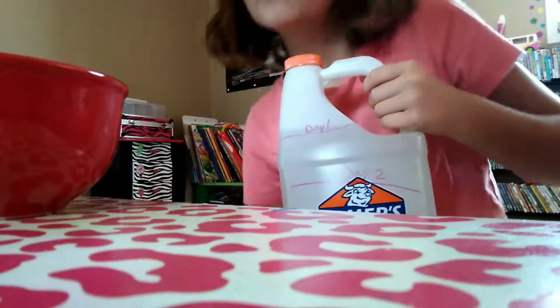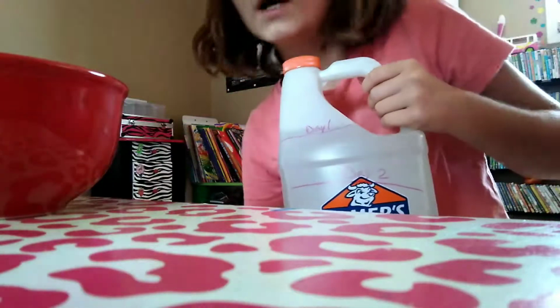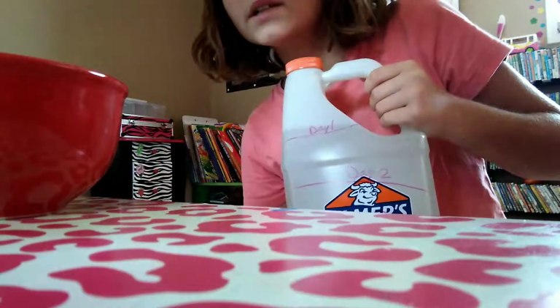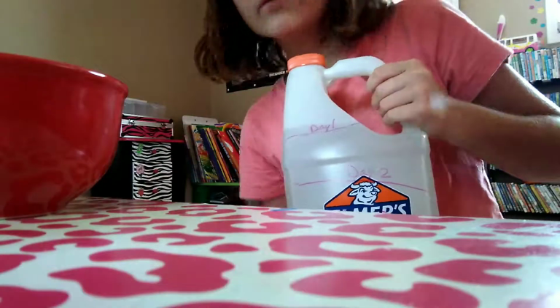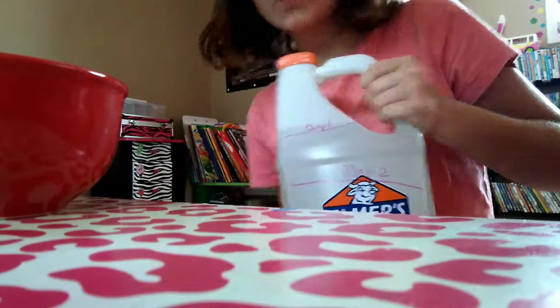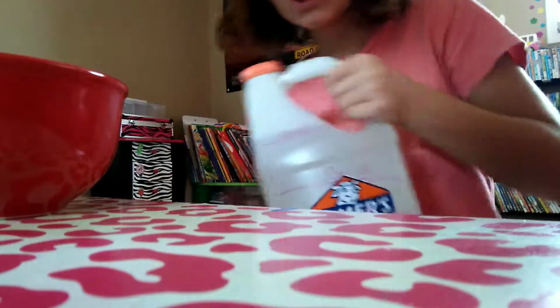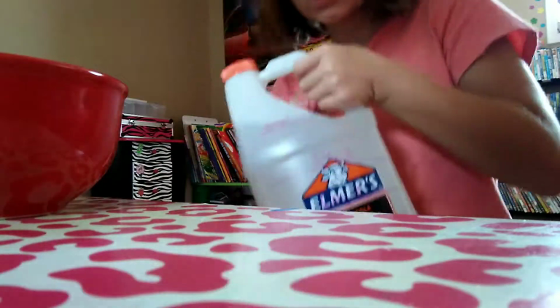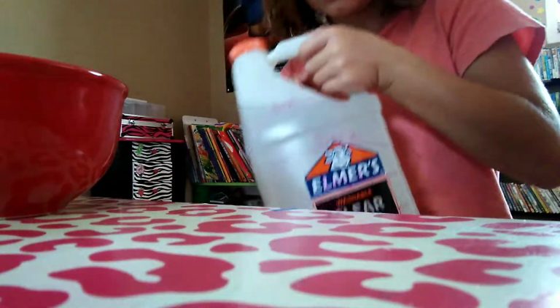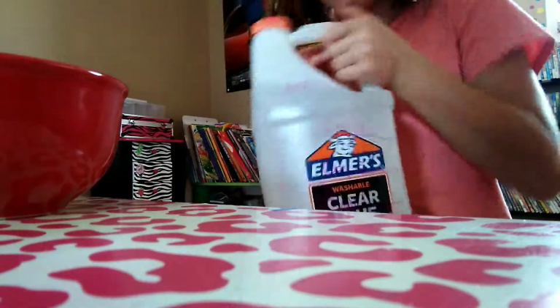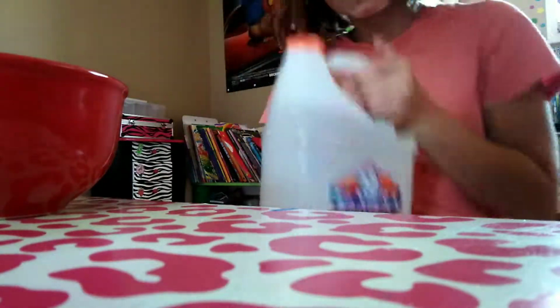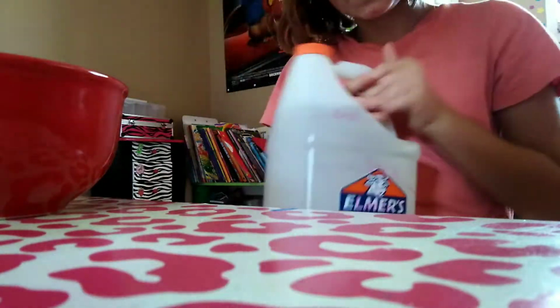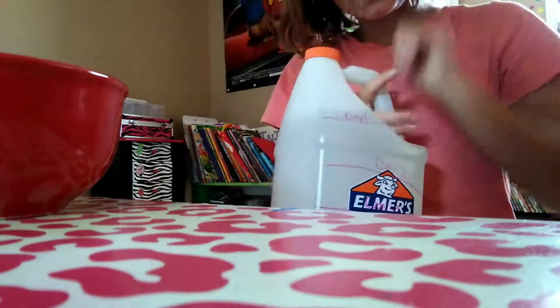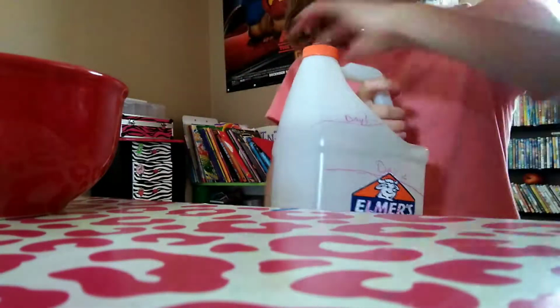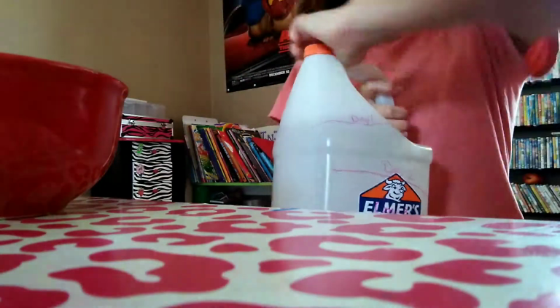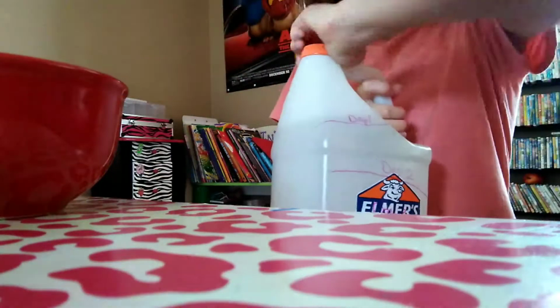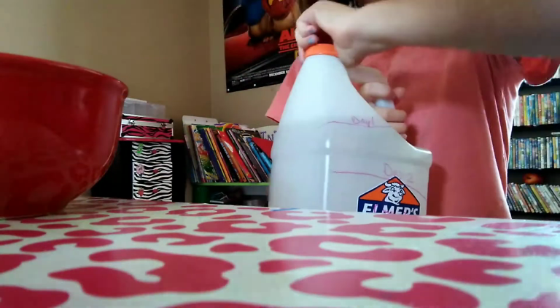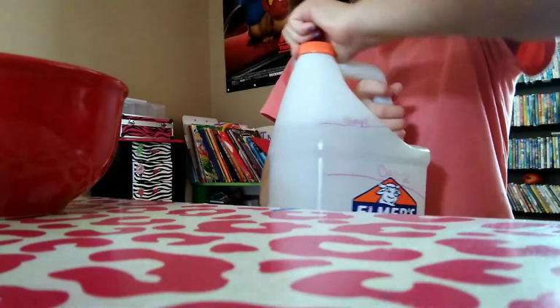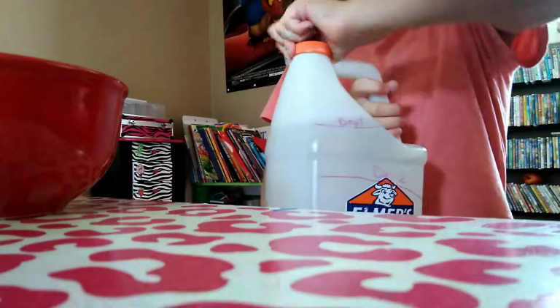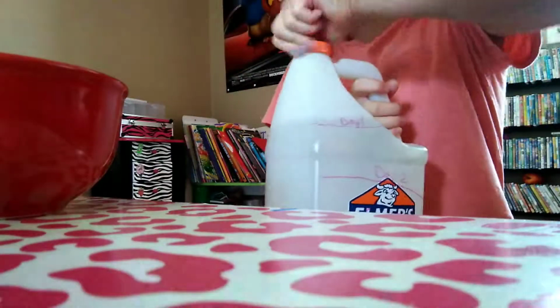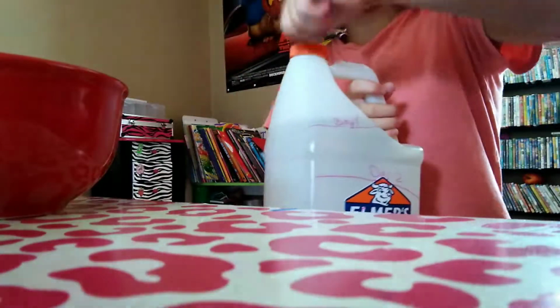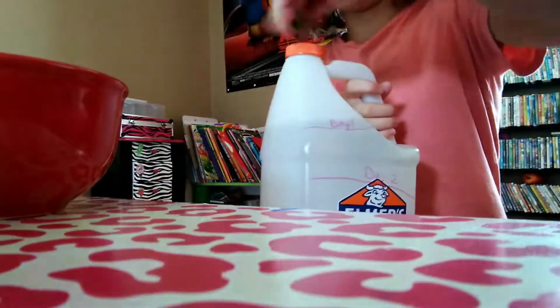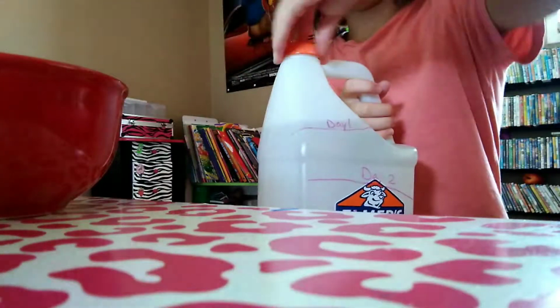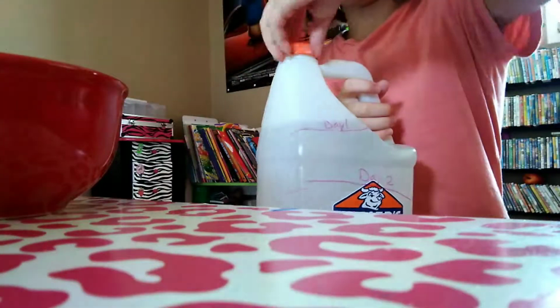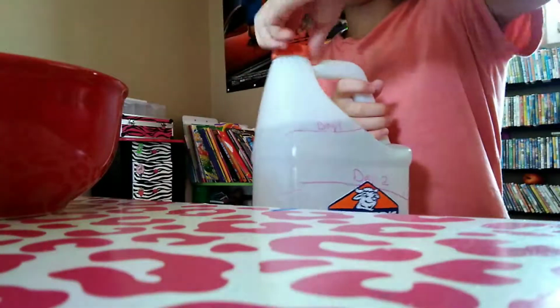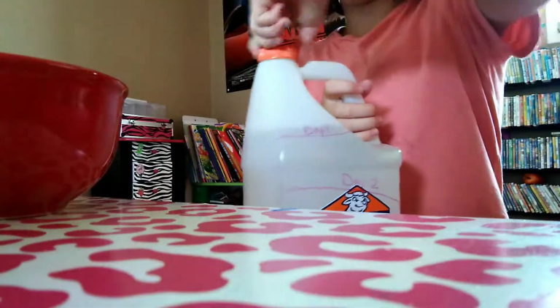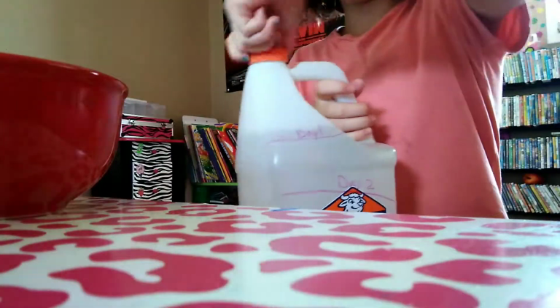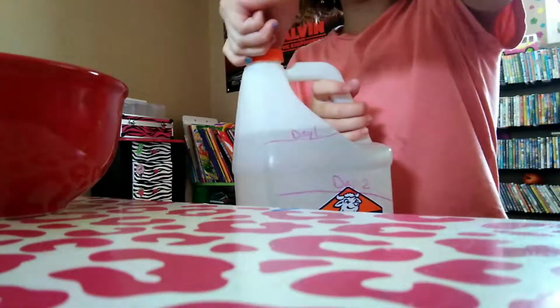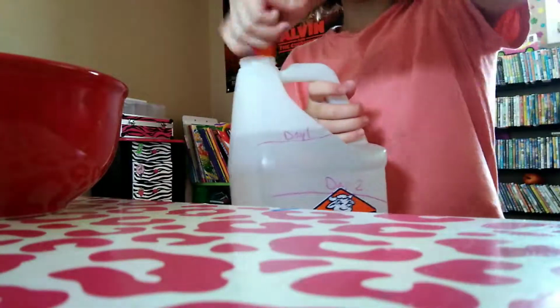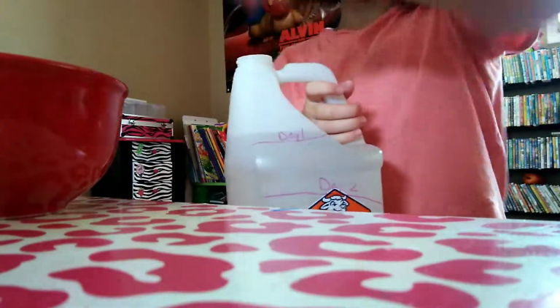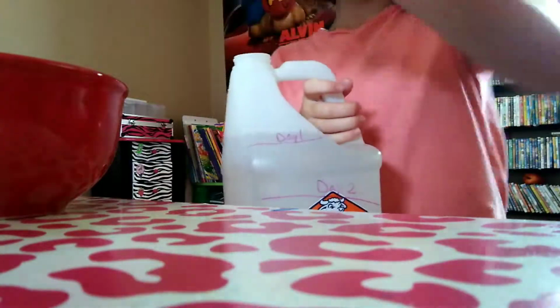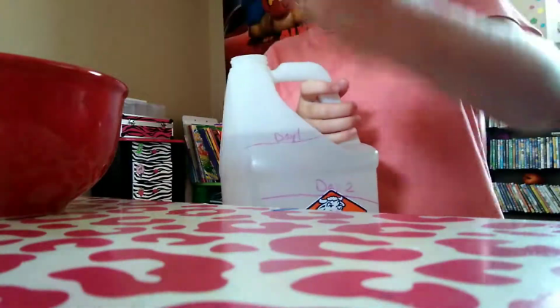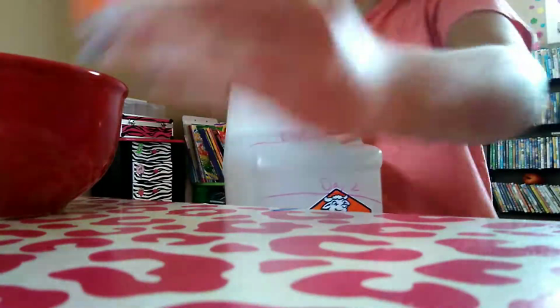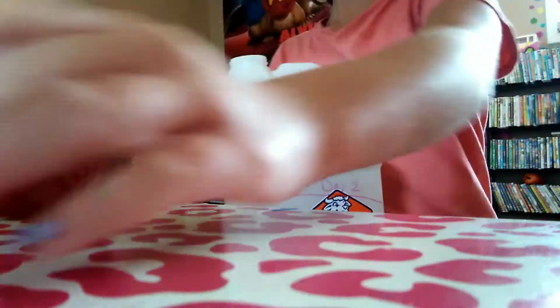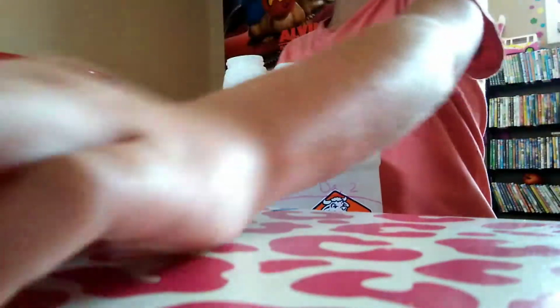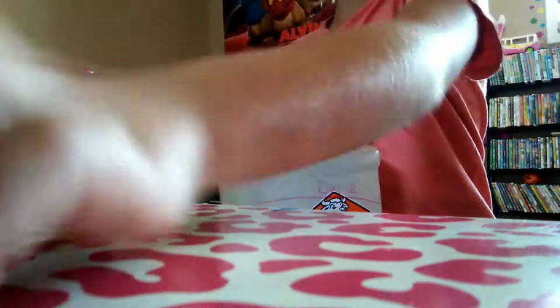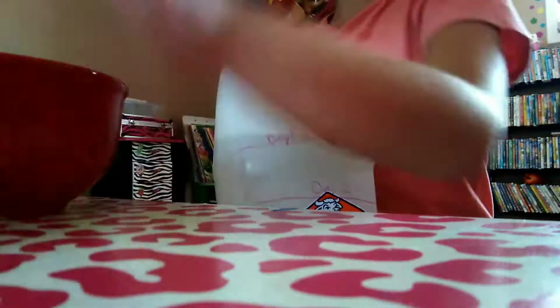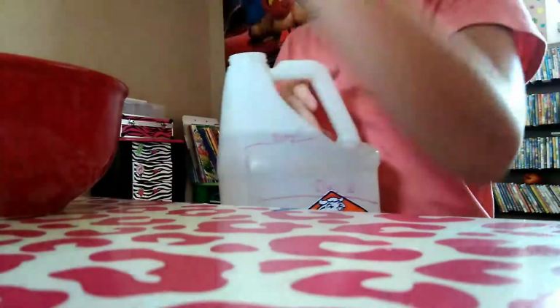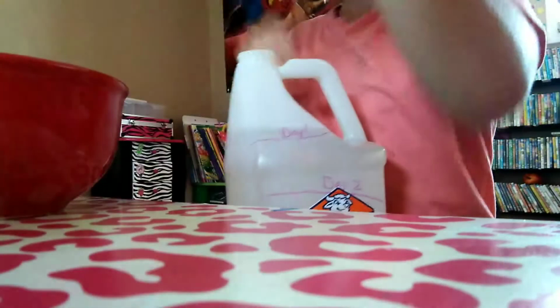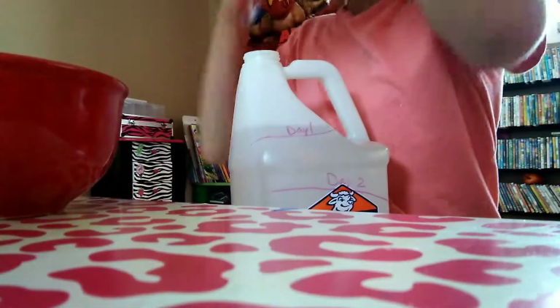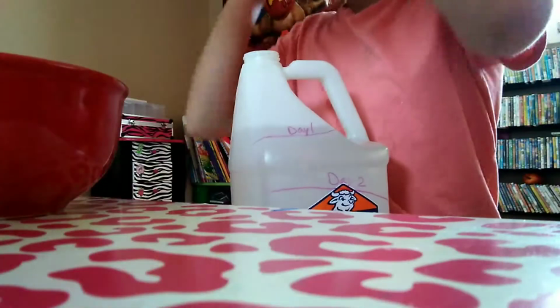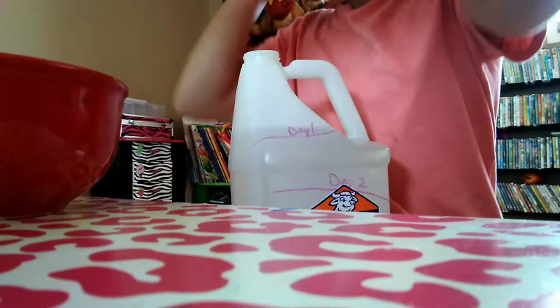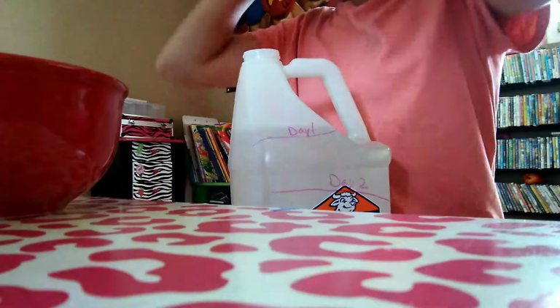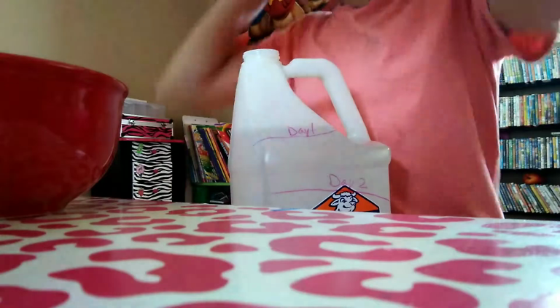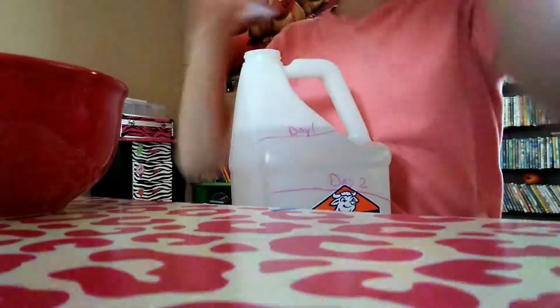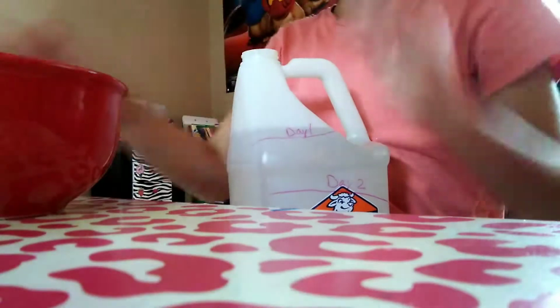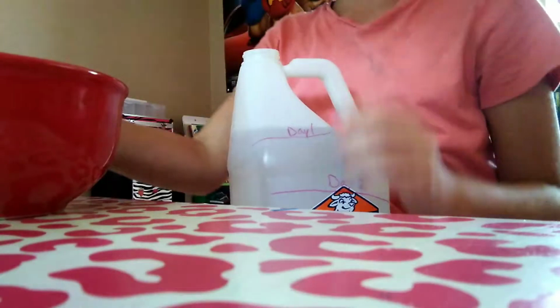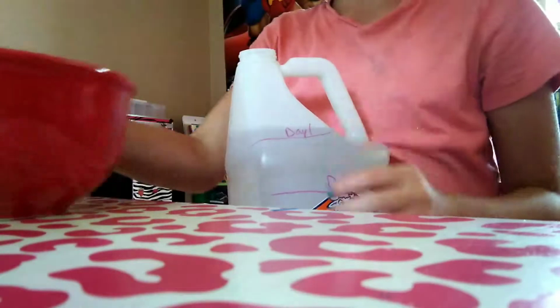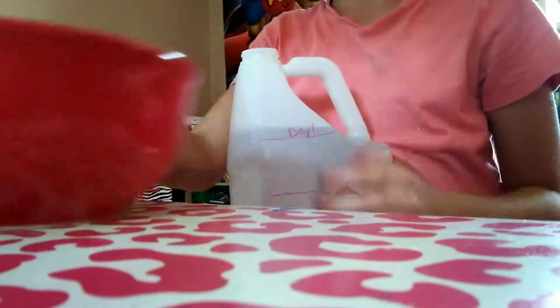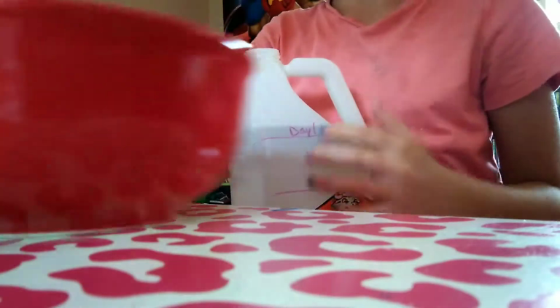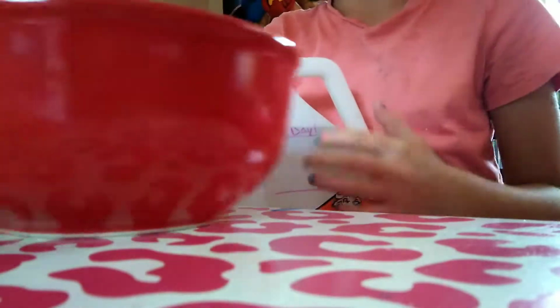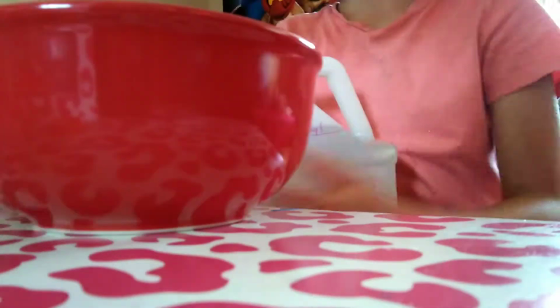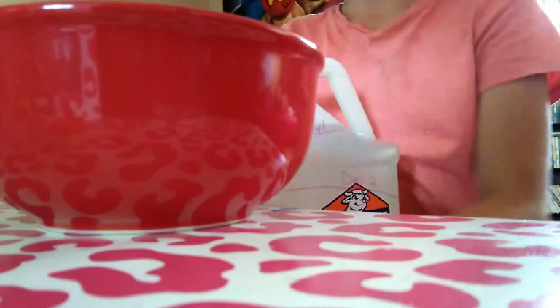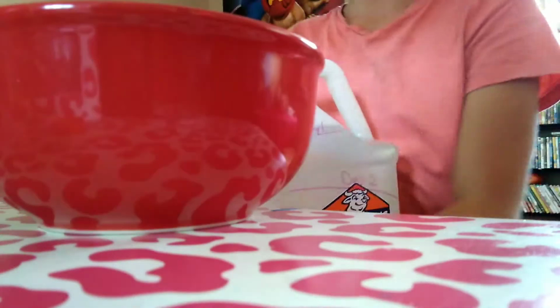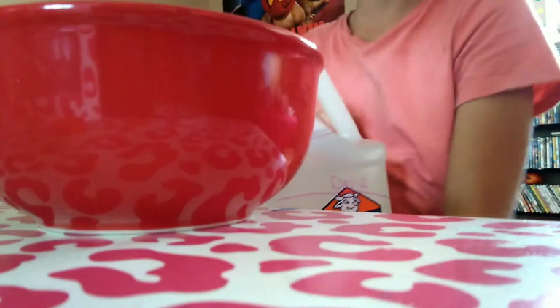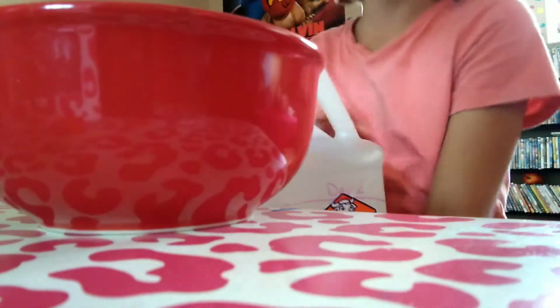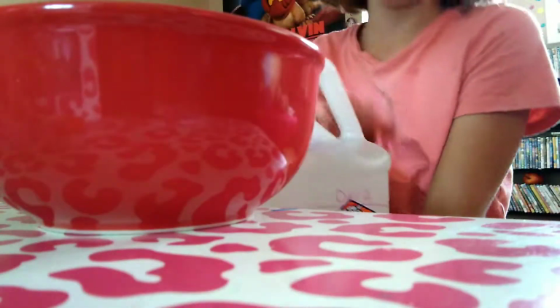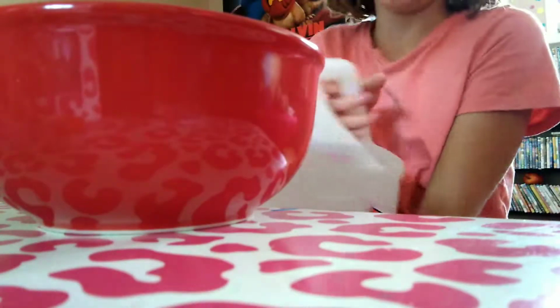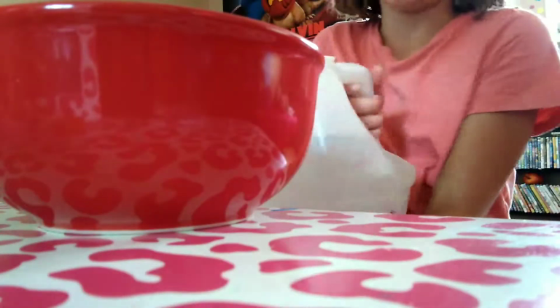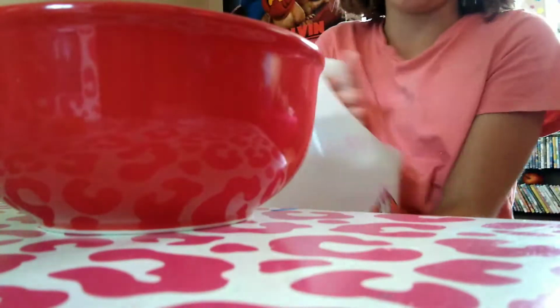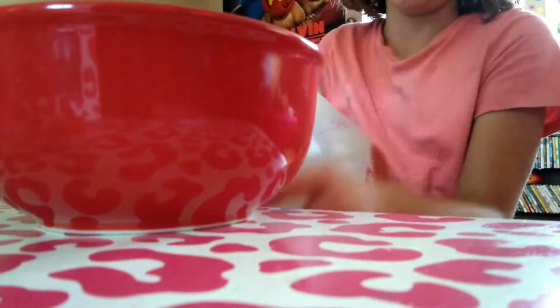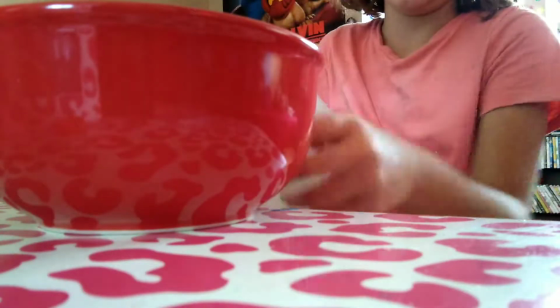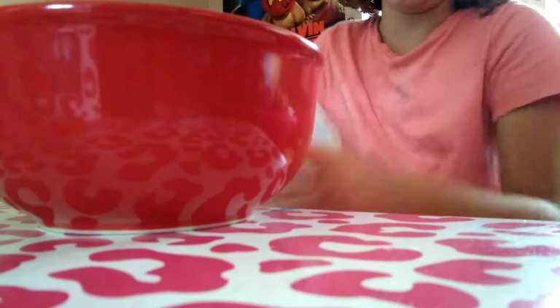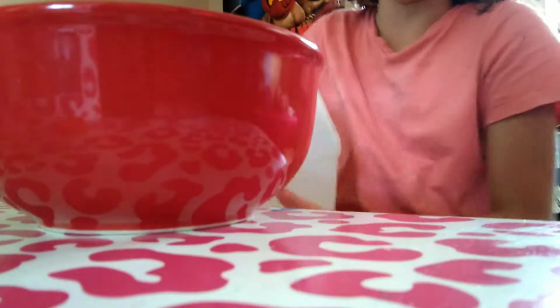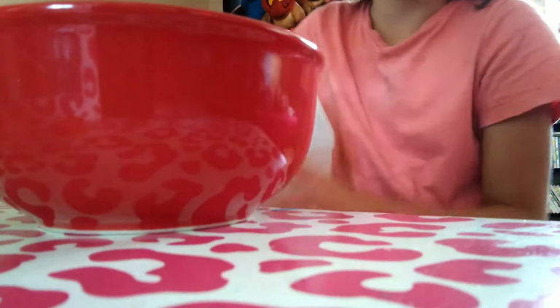But first we need to add some glue. It's not gonna be a big big slime, but it's gonna be a big slime.